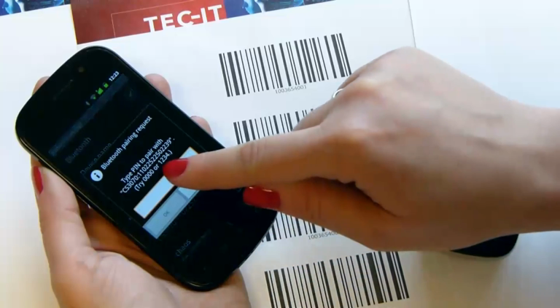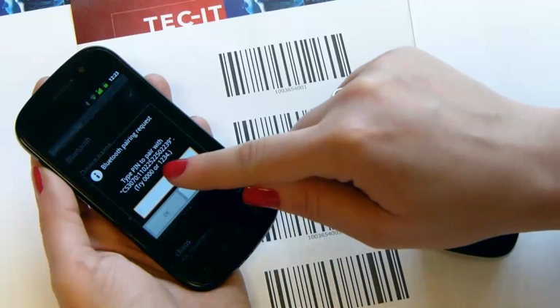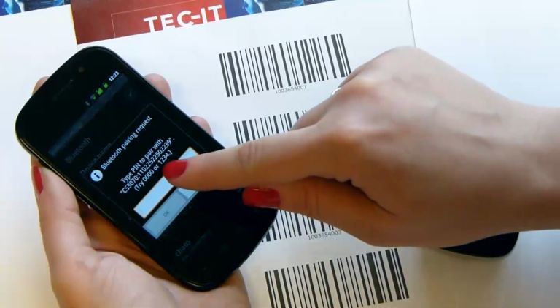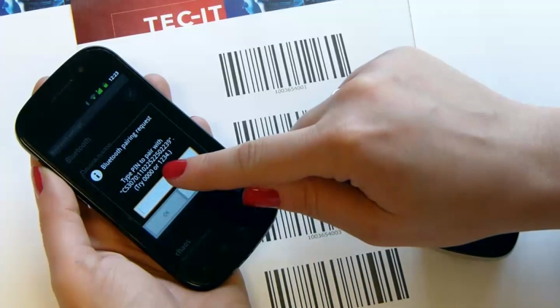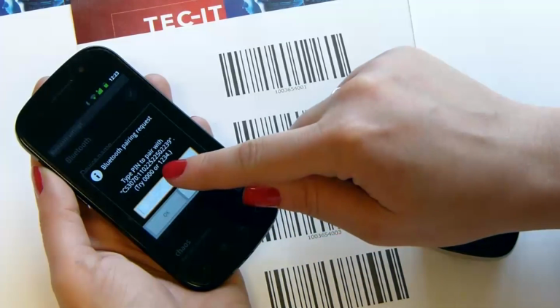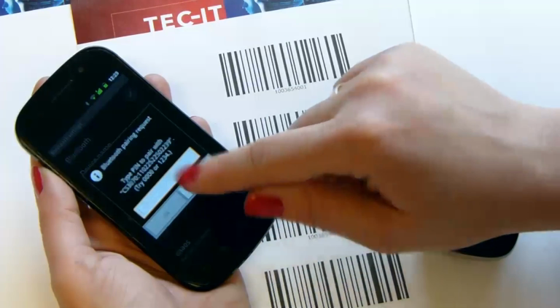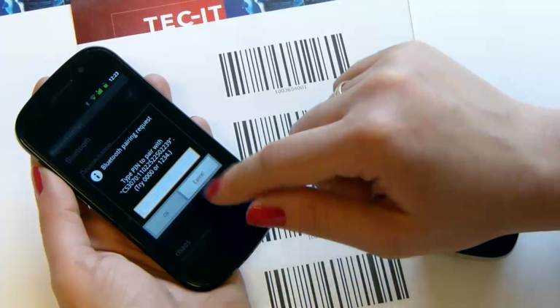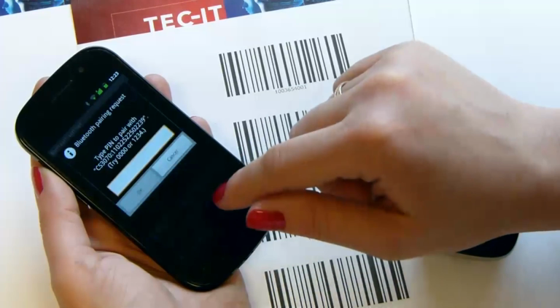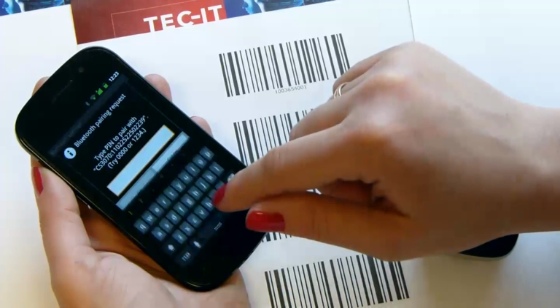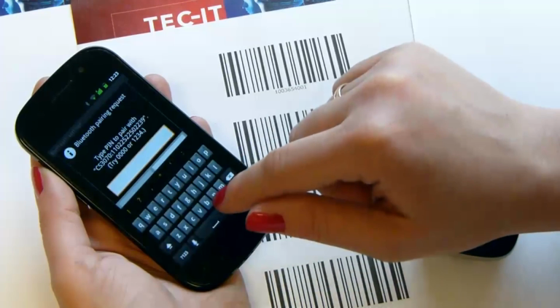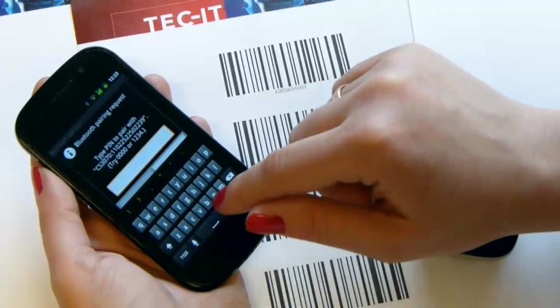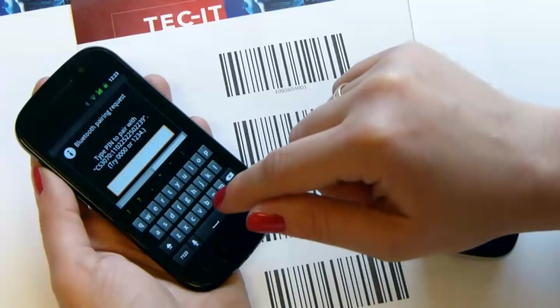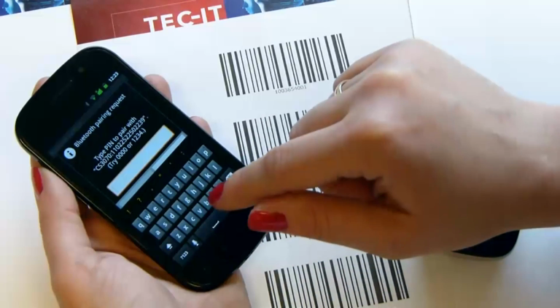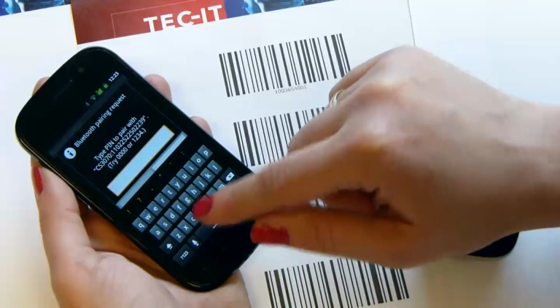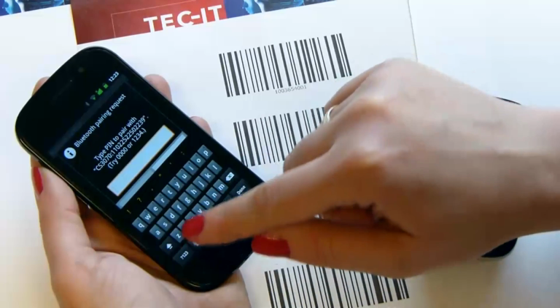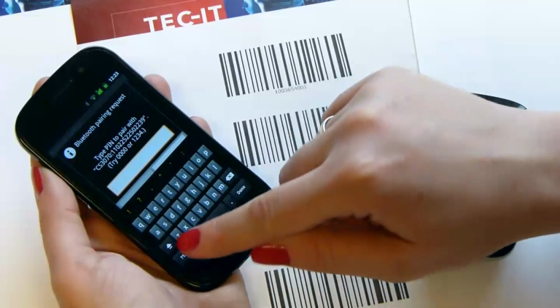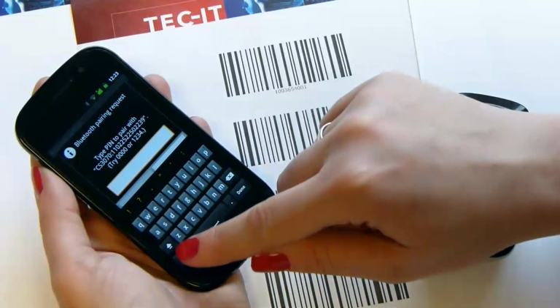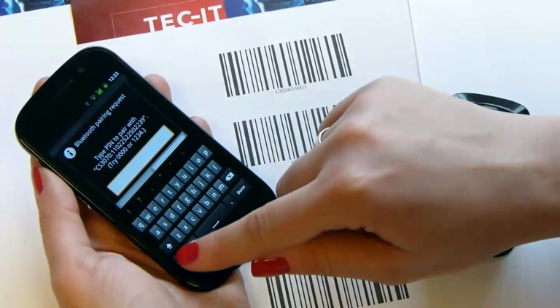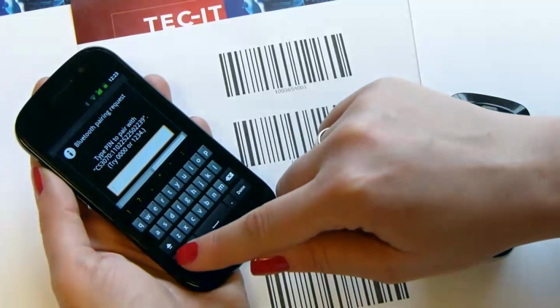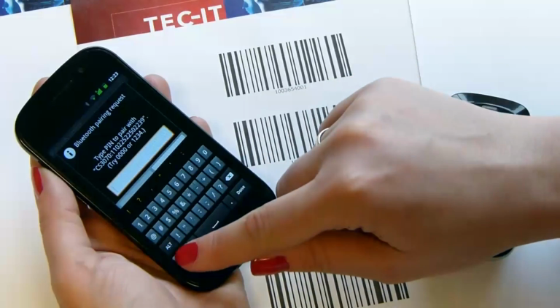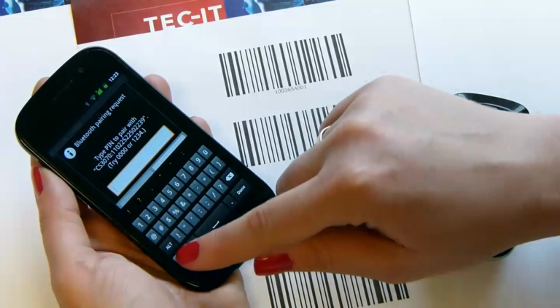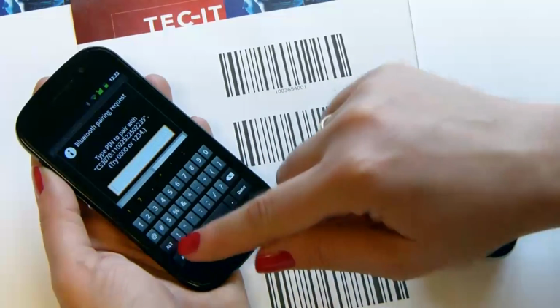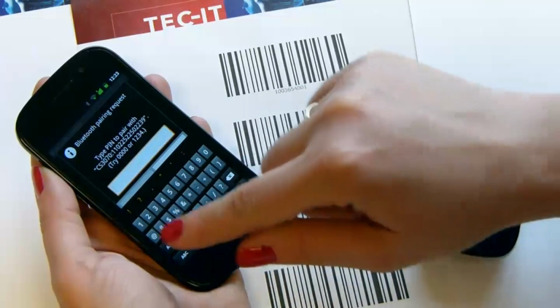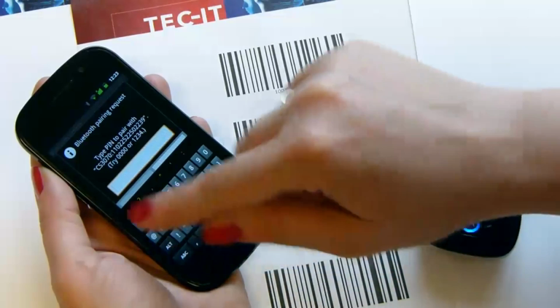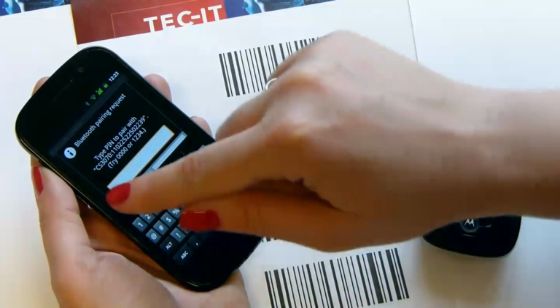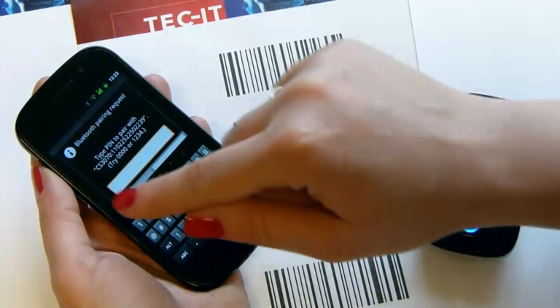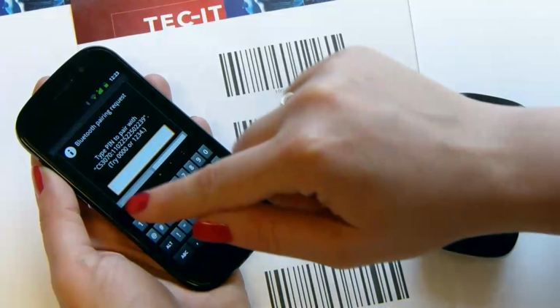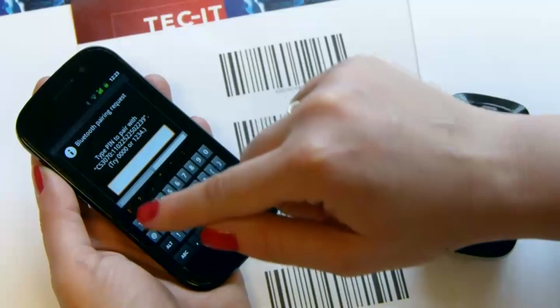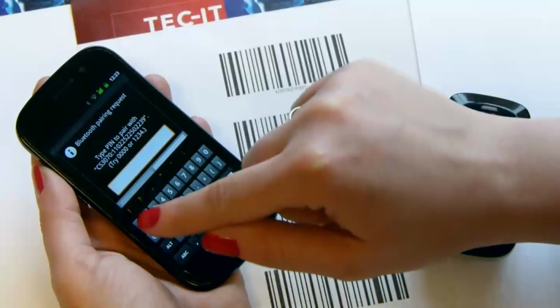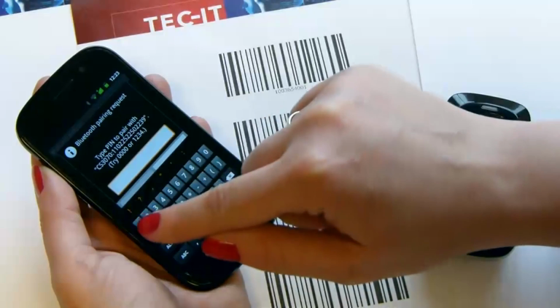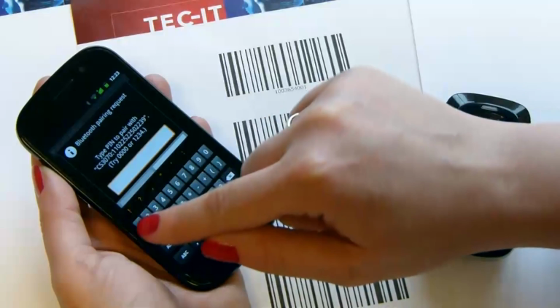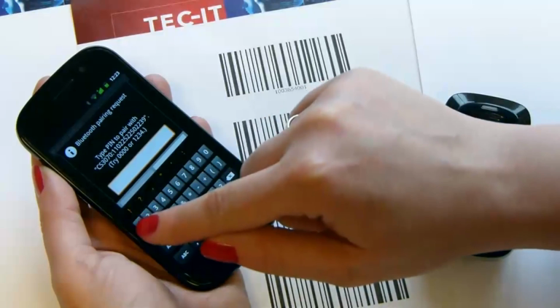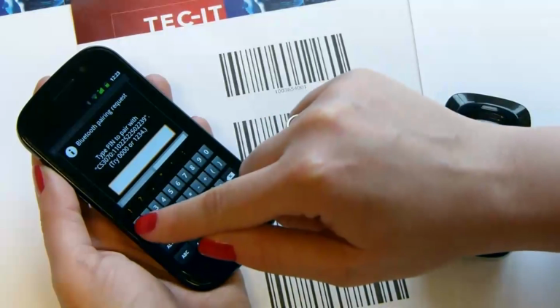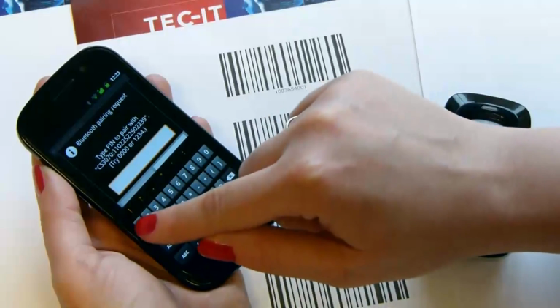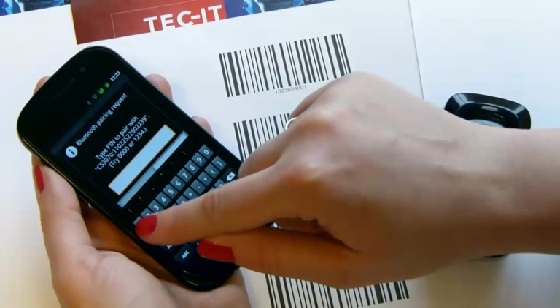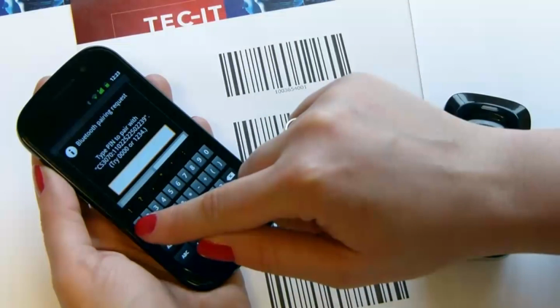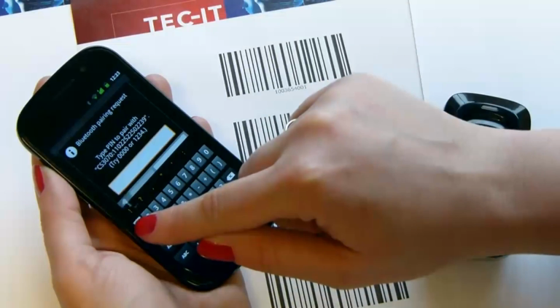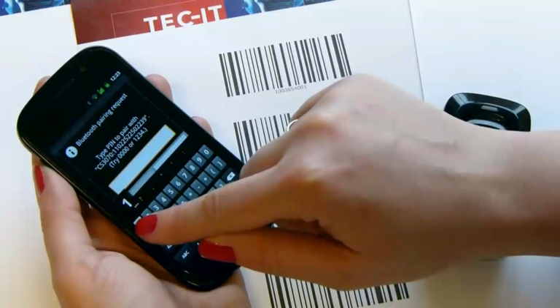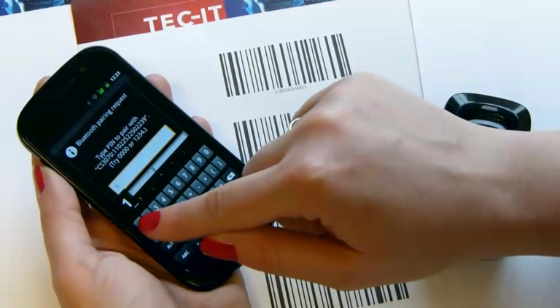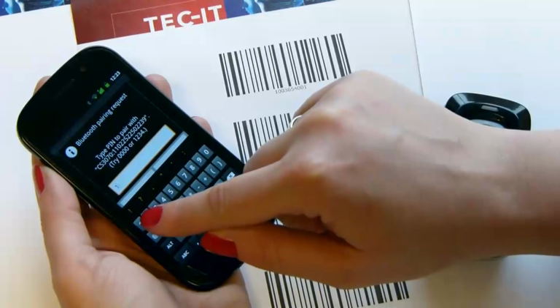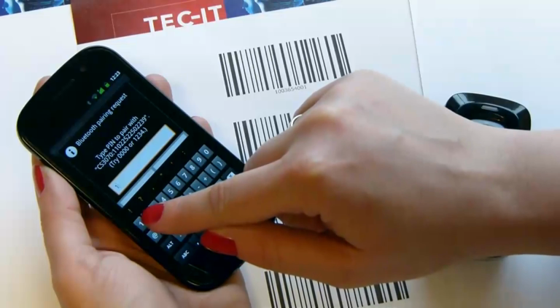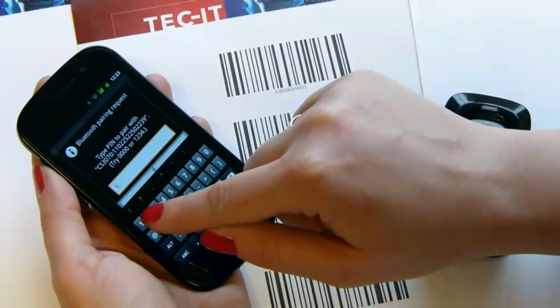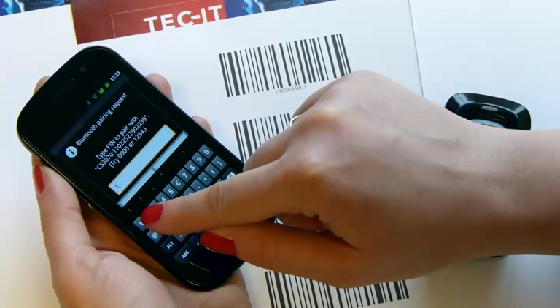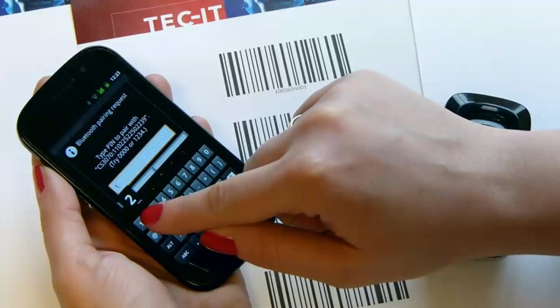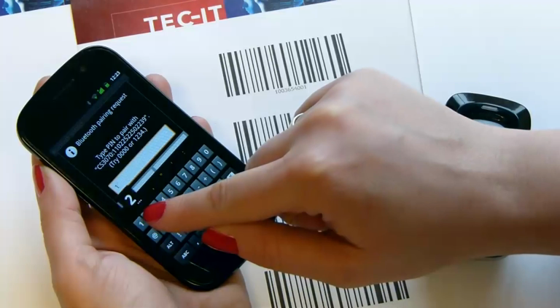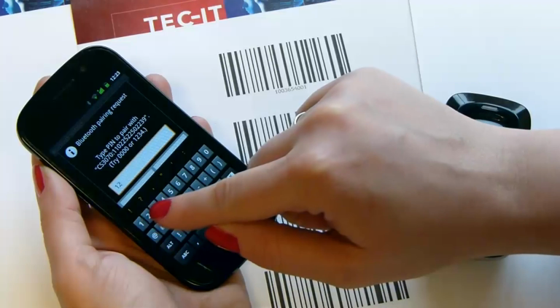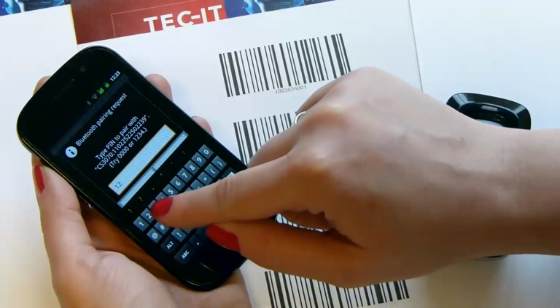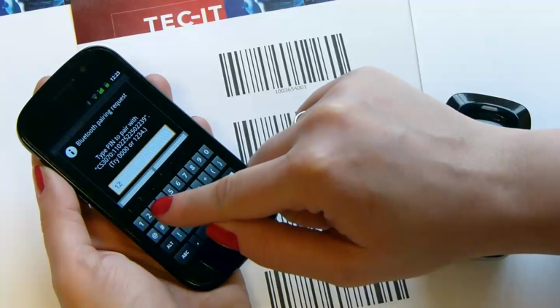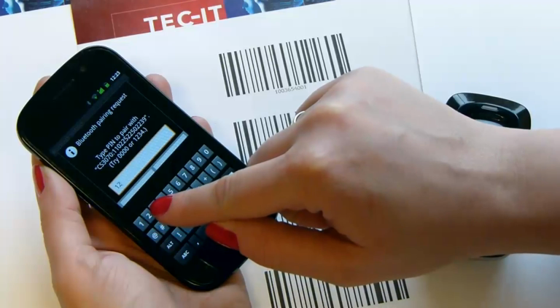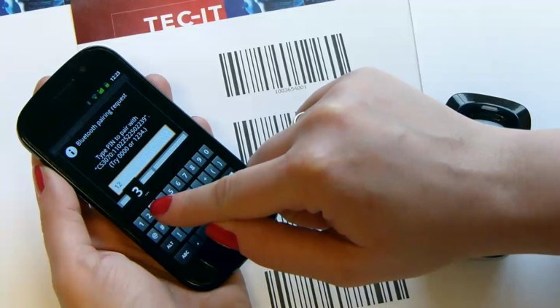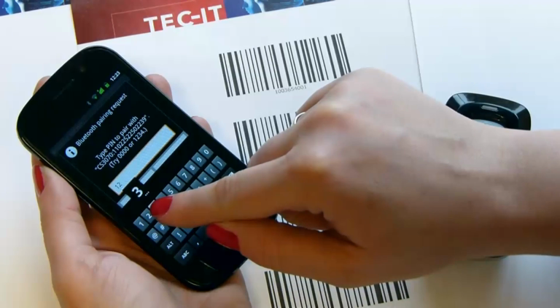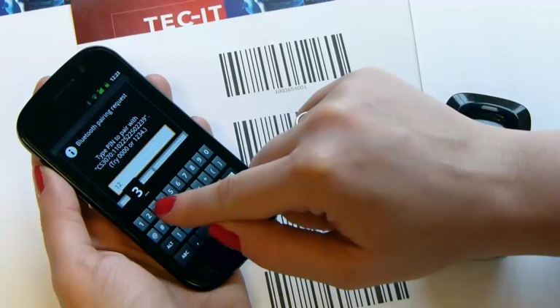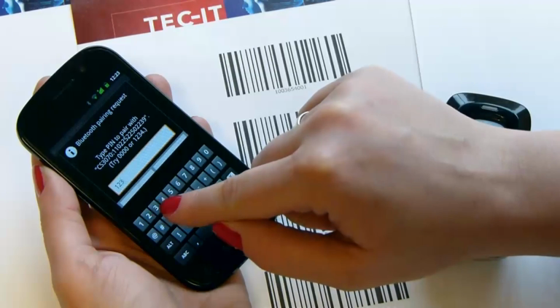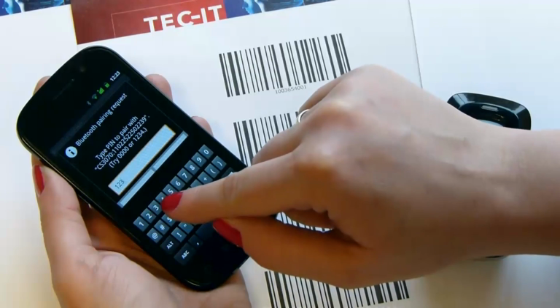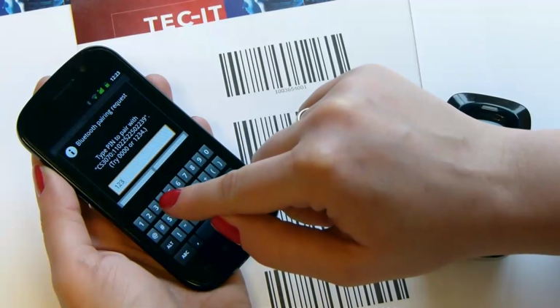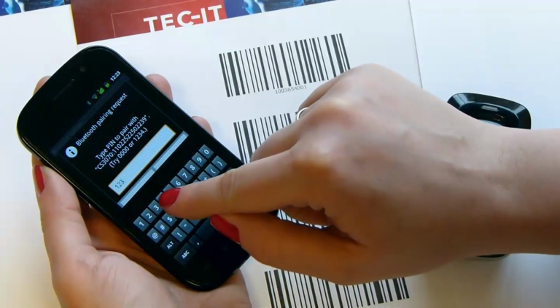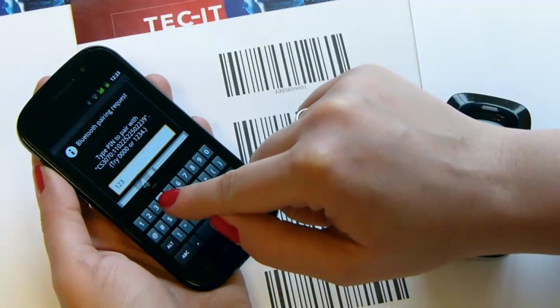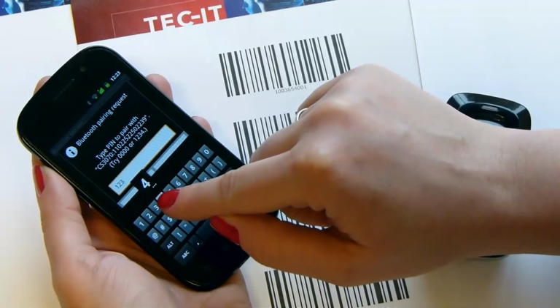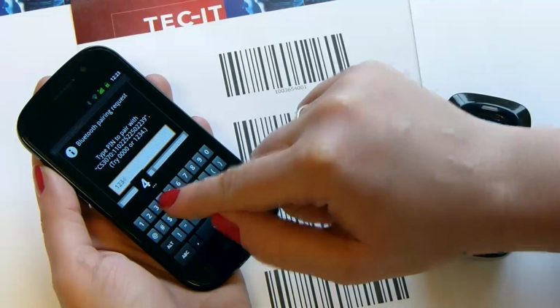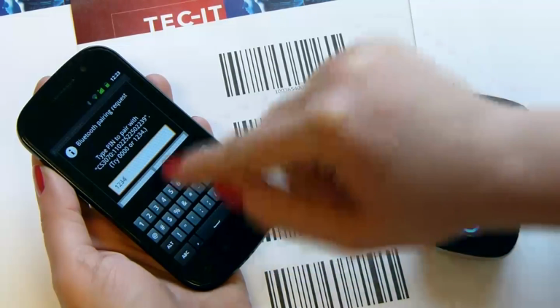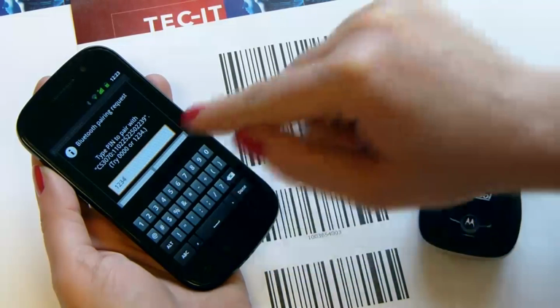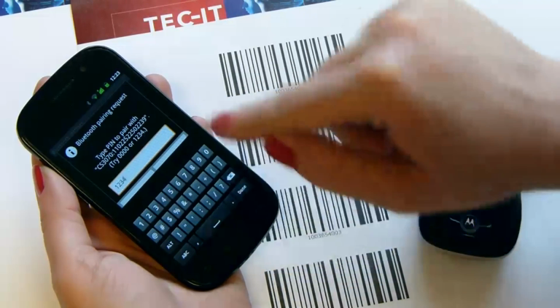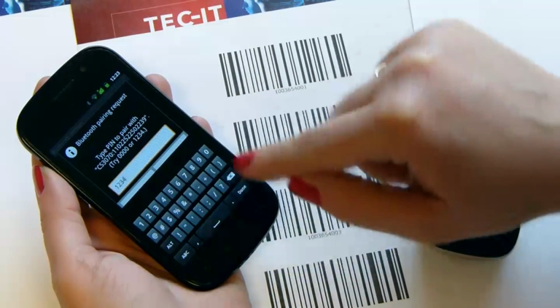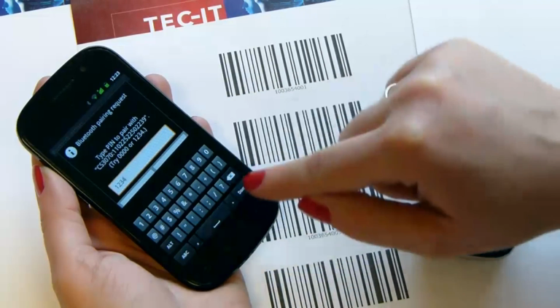You need to enter a PIN. 1, 2, 3, 4 is the default PIN of the Symbol CS3070 scanner.